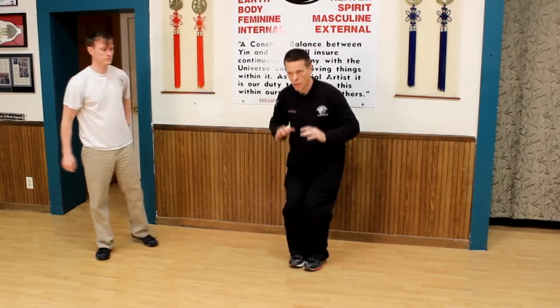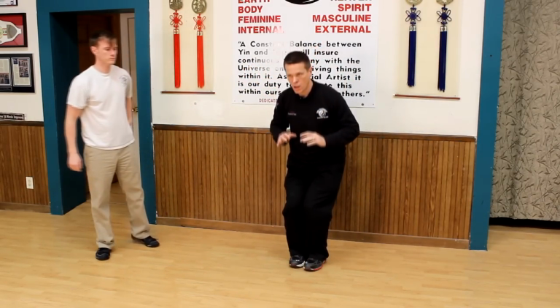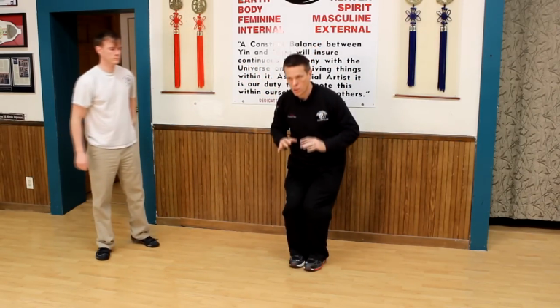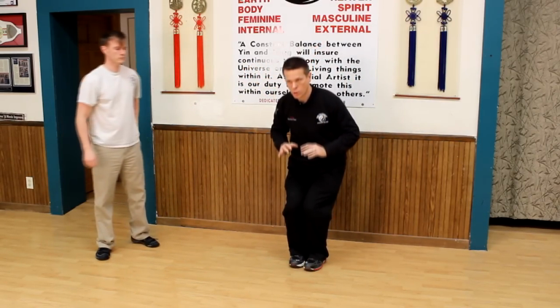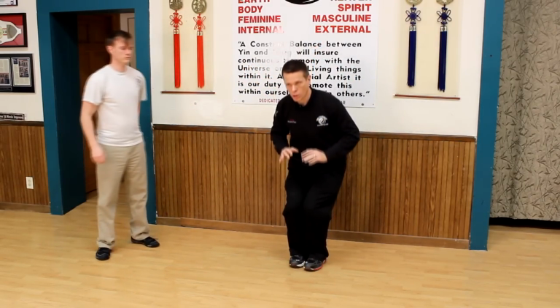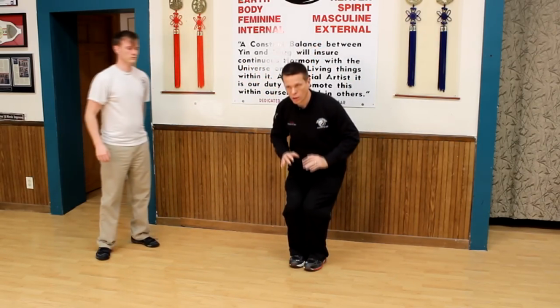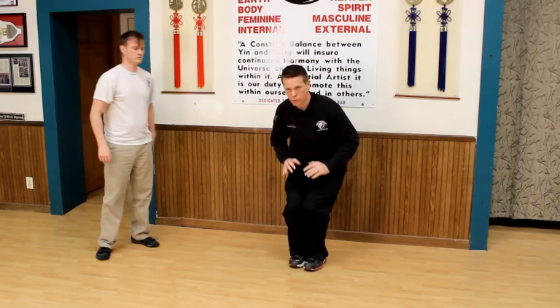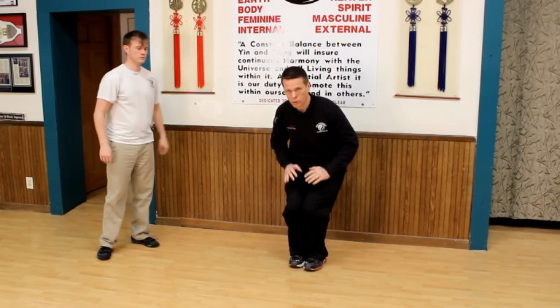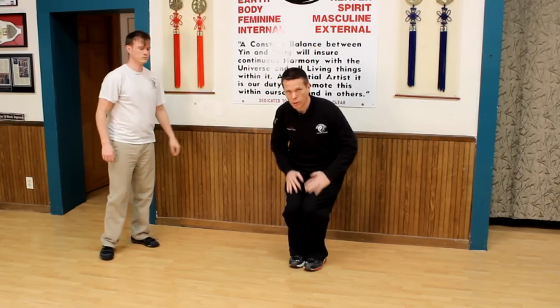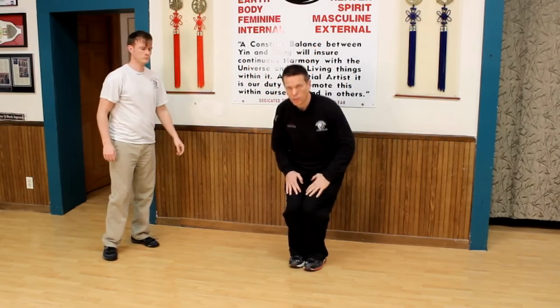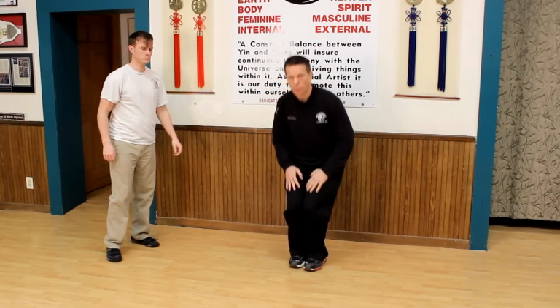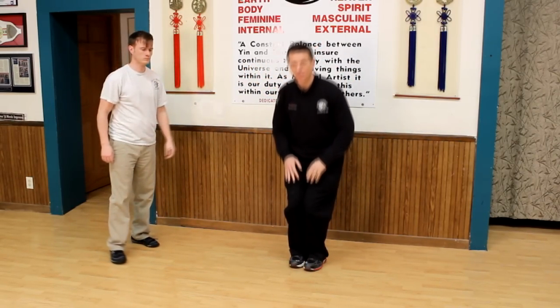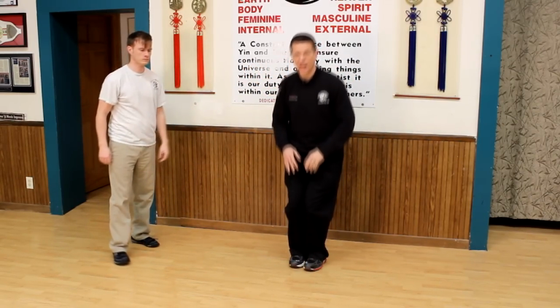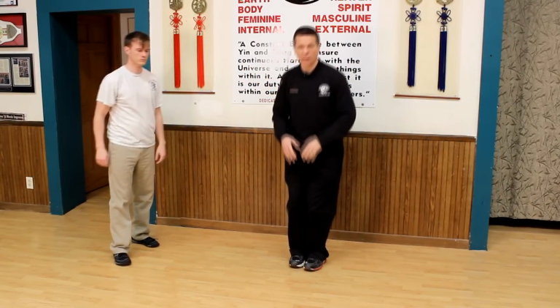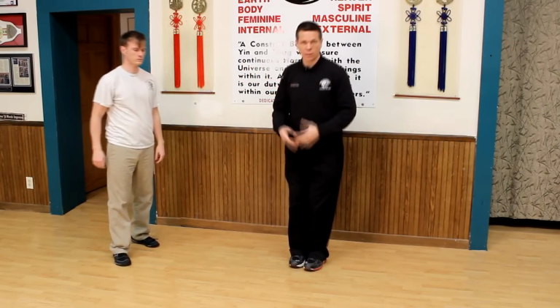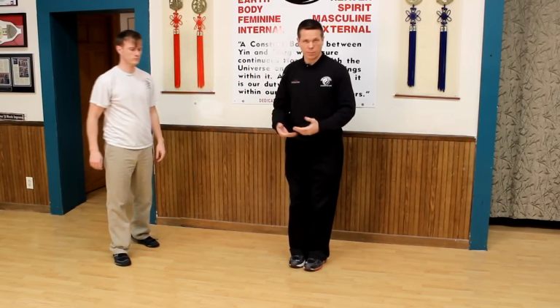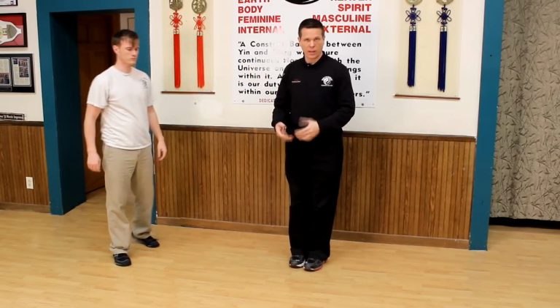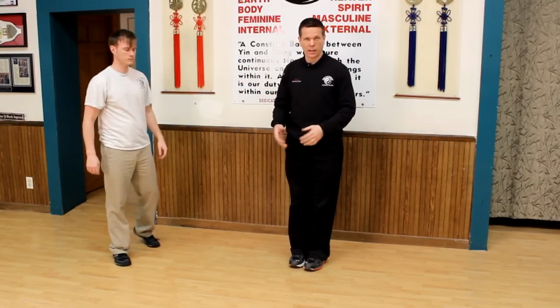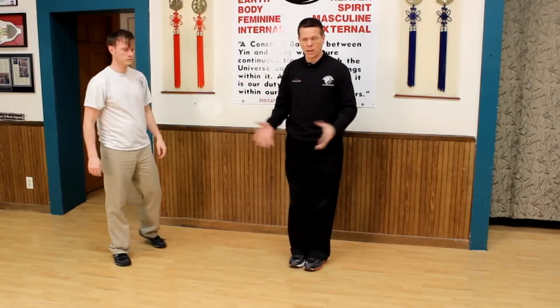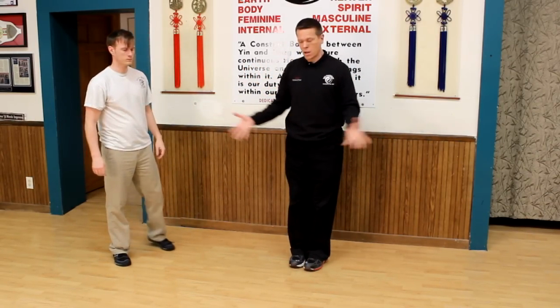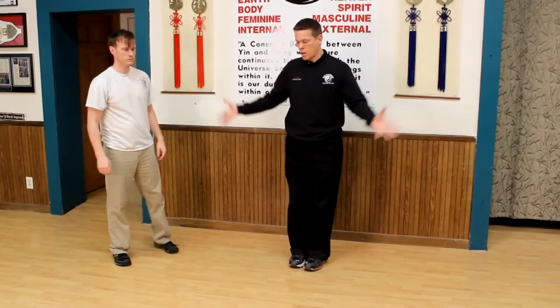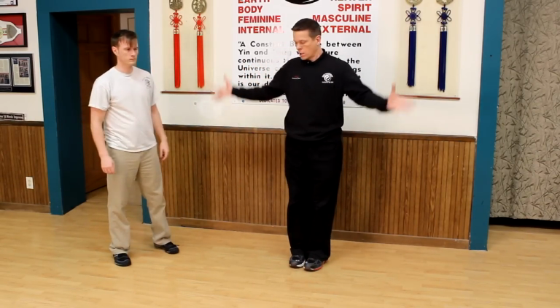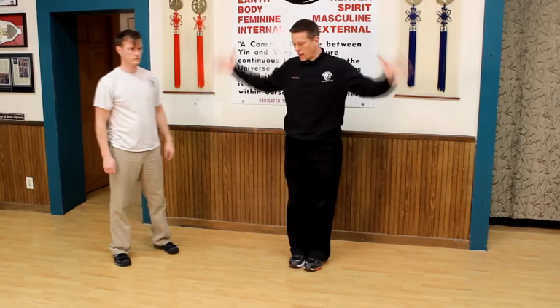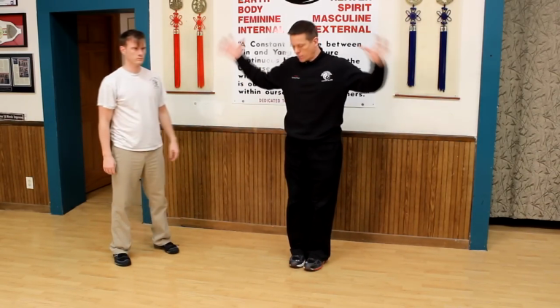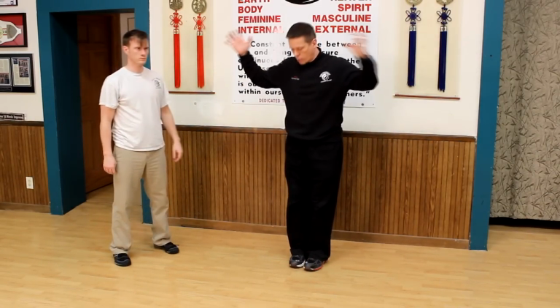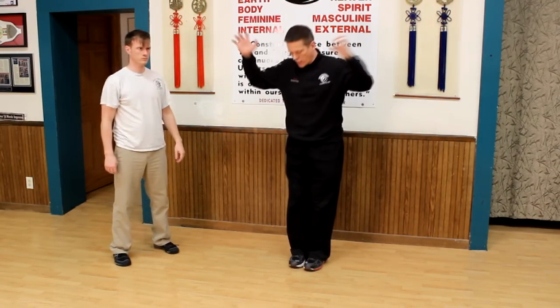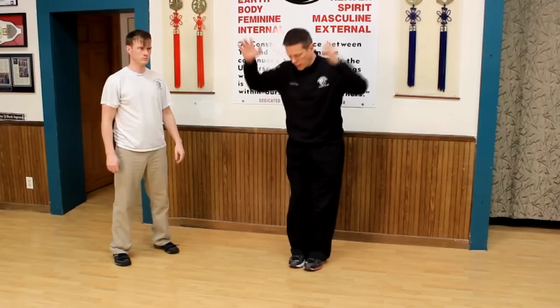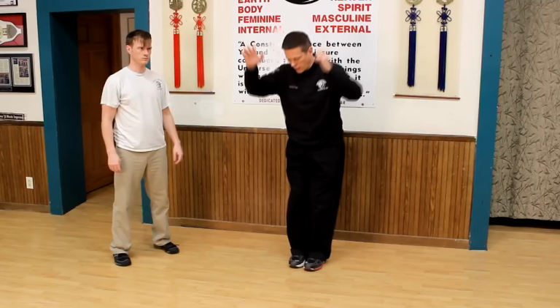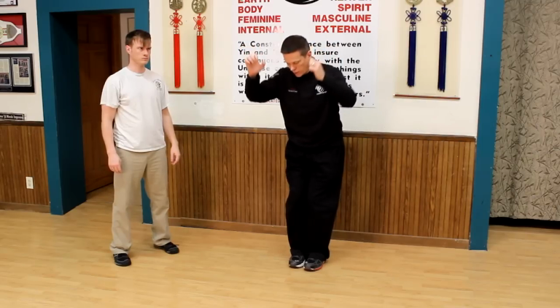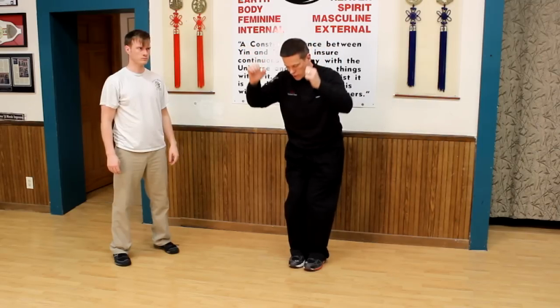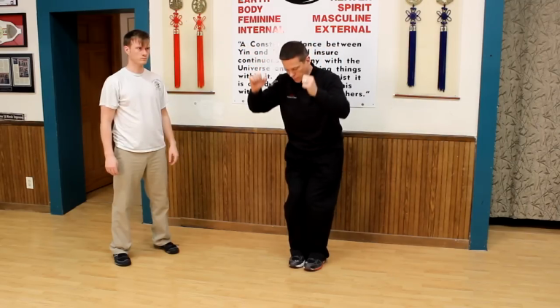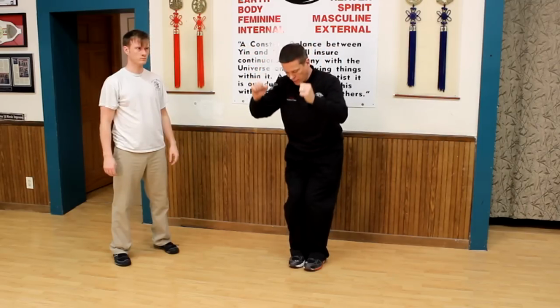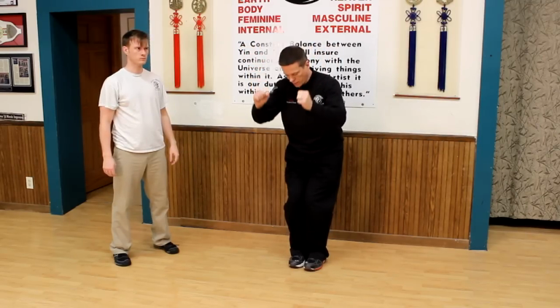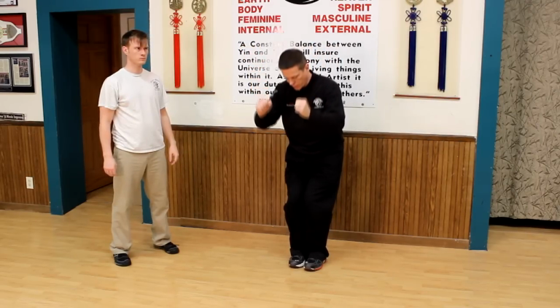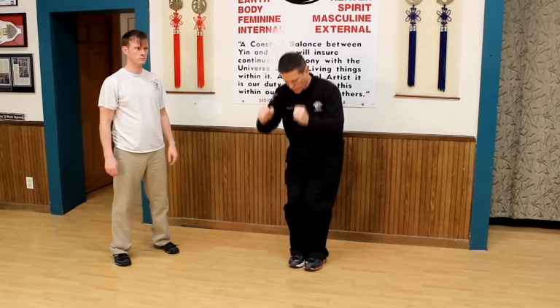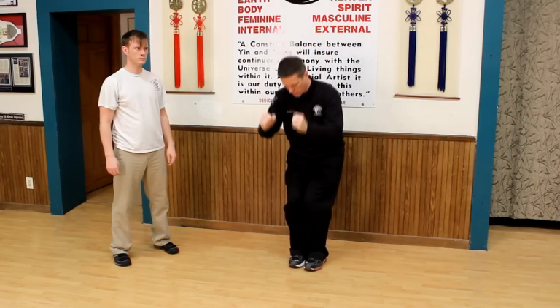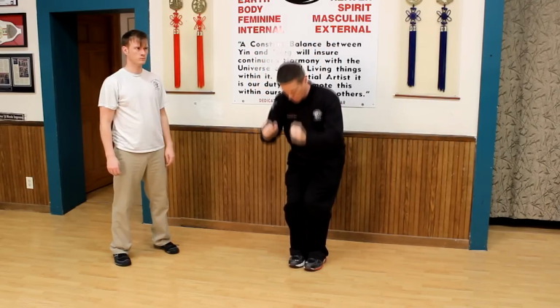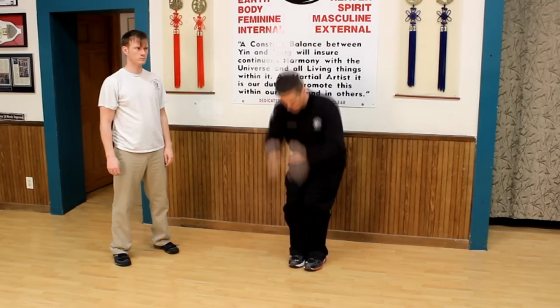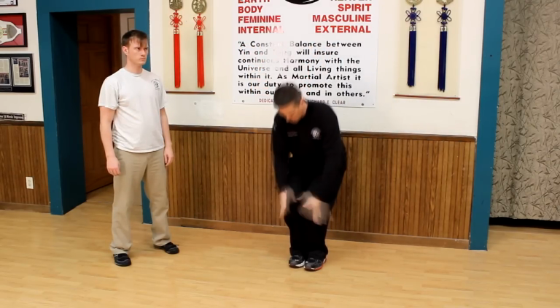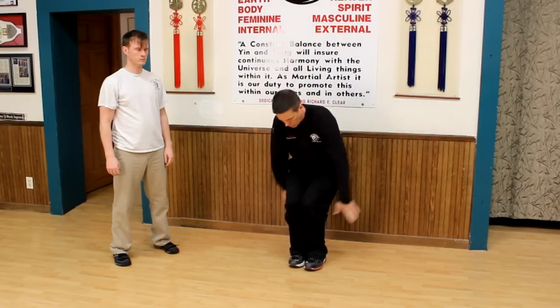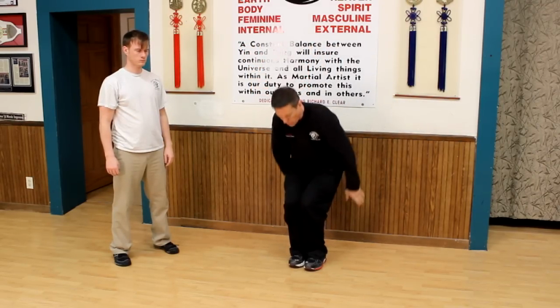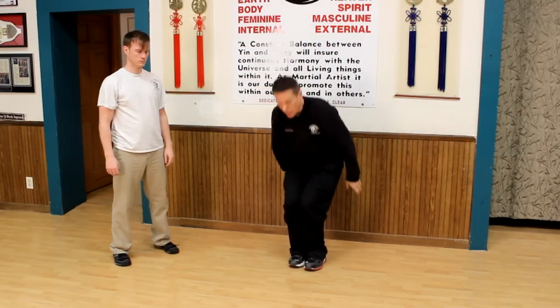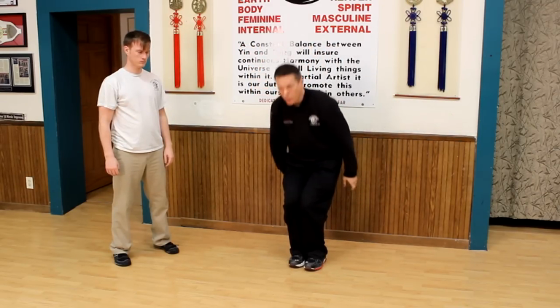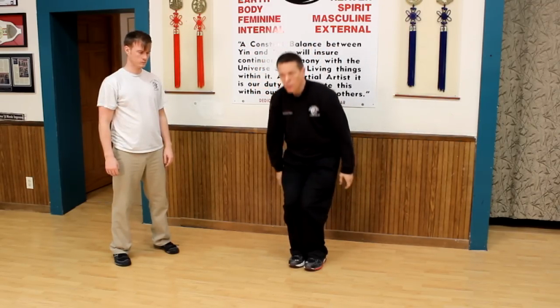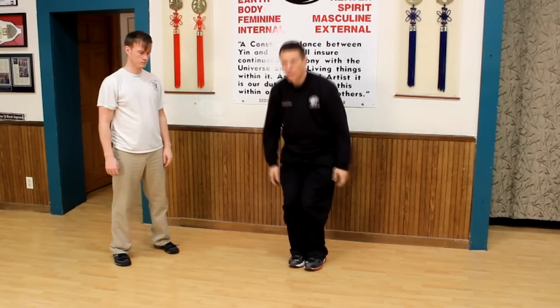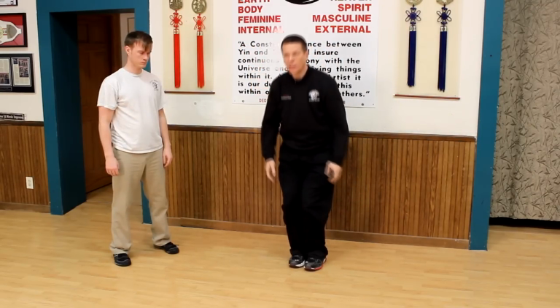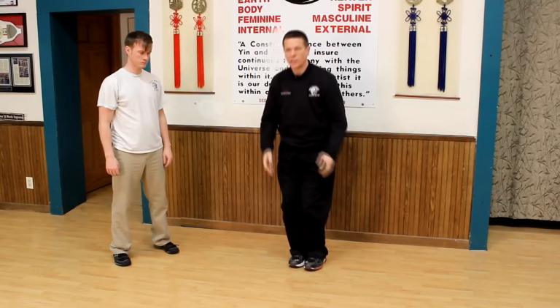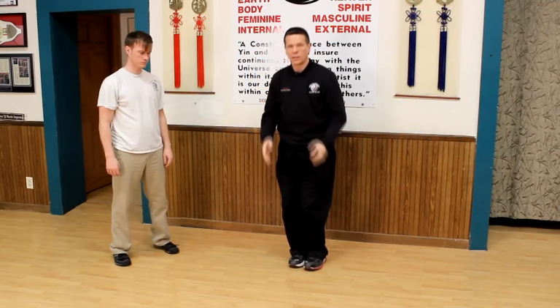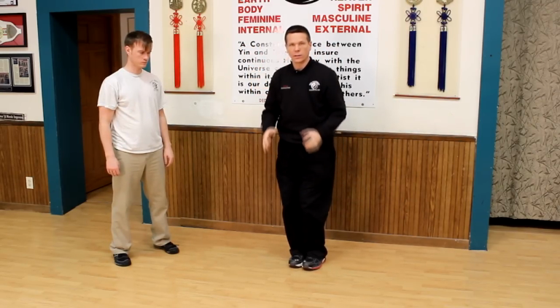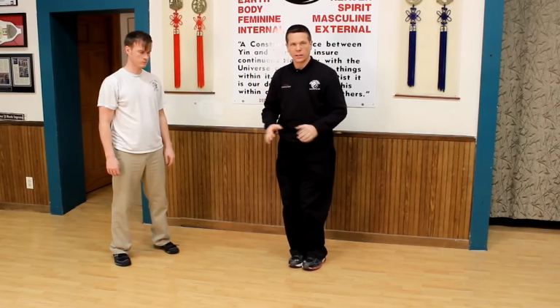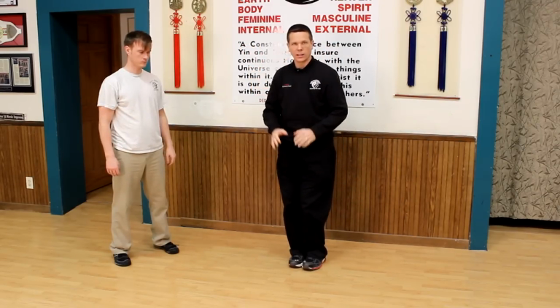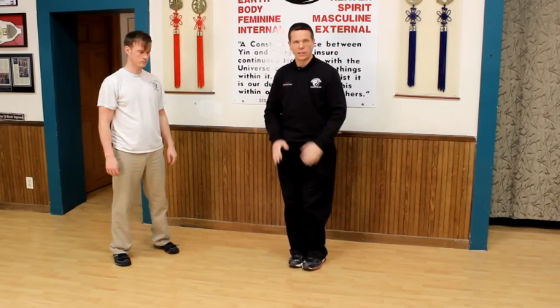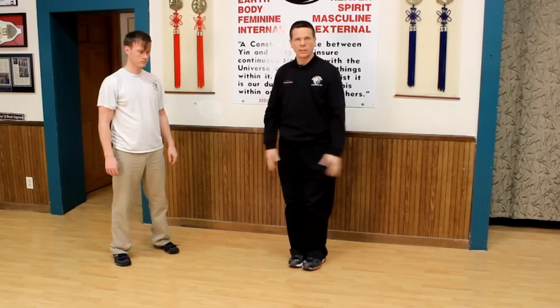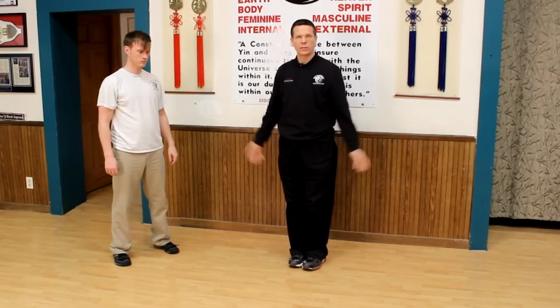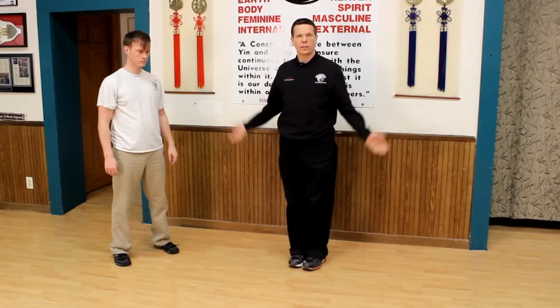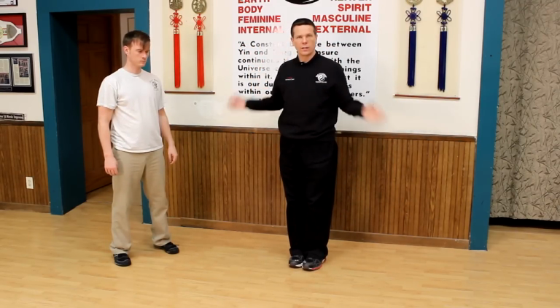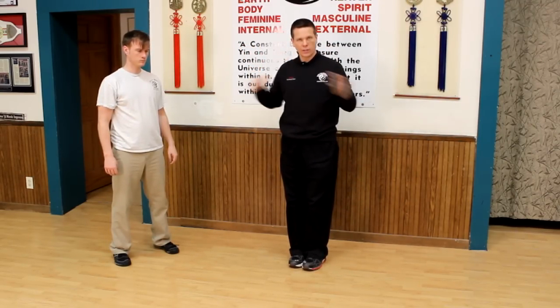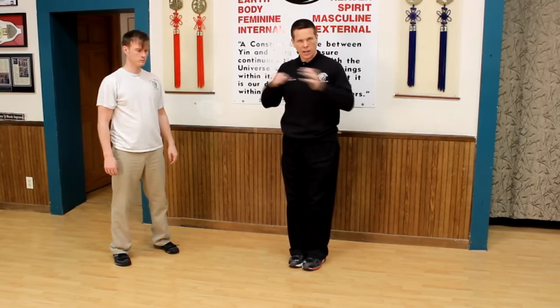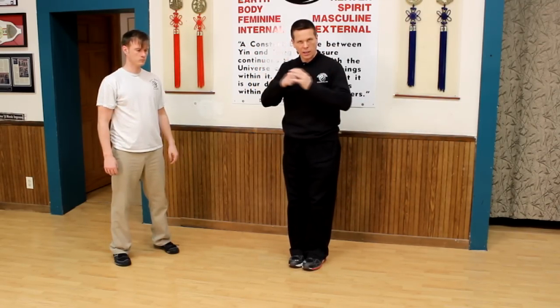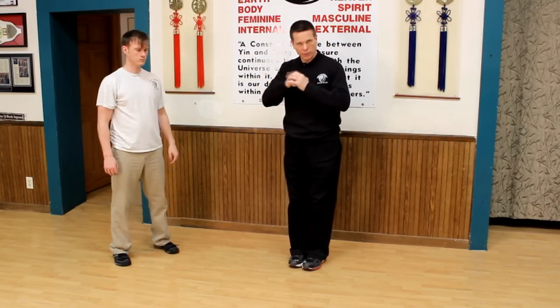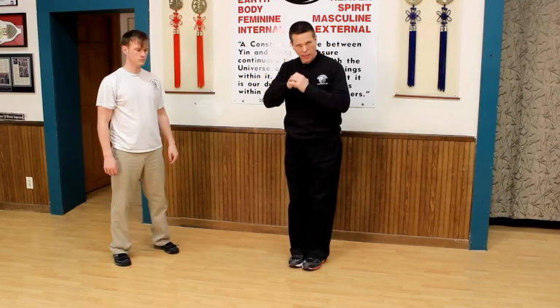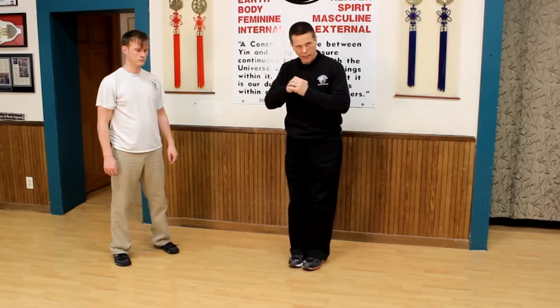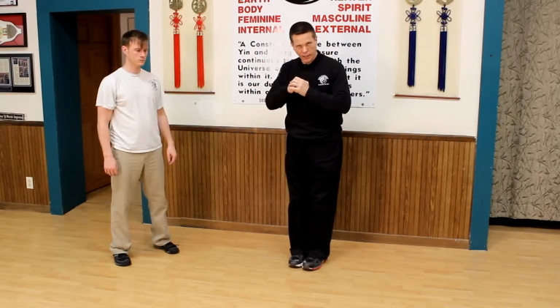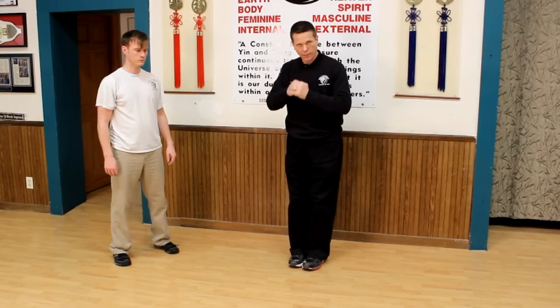You could also do it coming down, depending — like bringing something of them into your knees, this kind of right here.